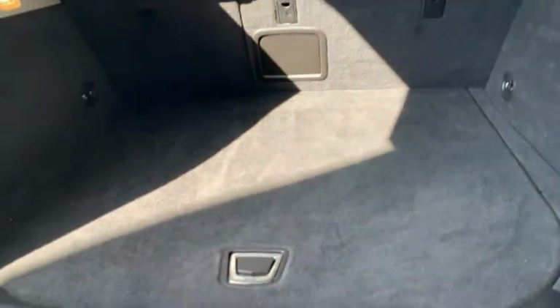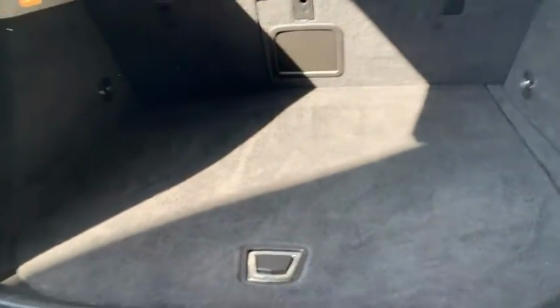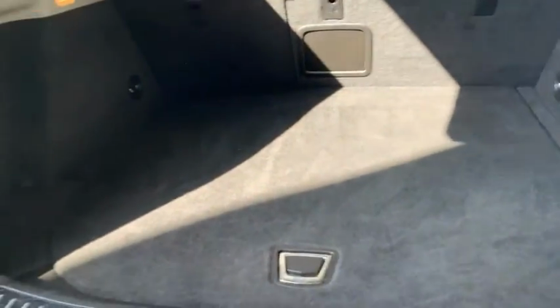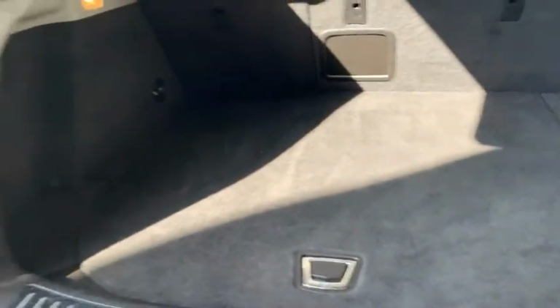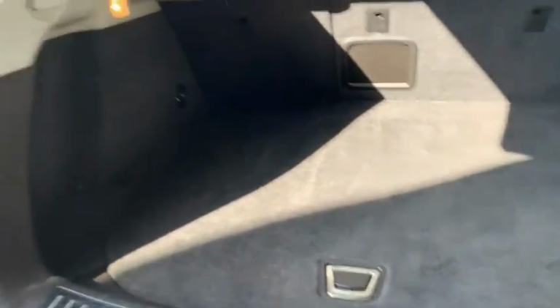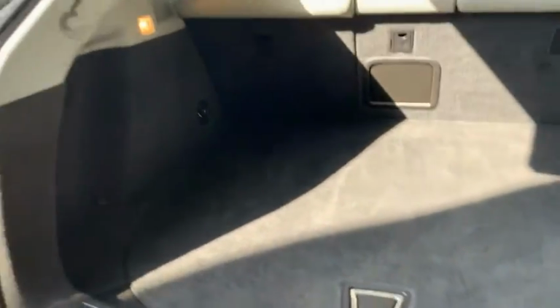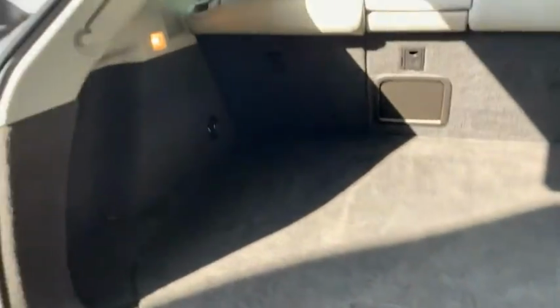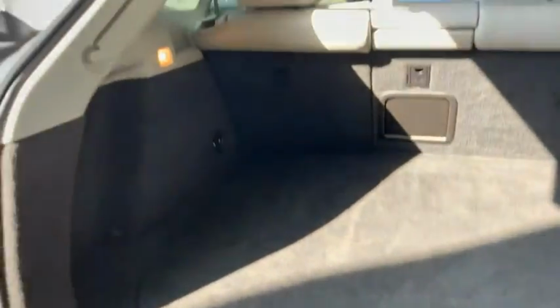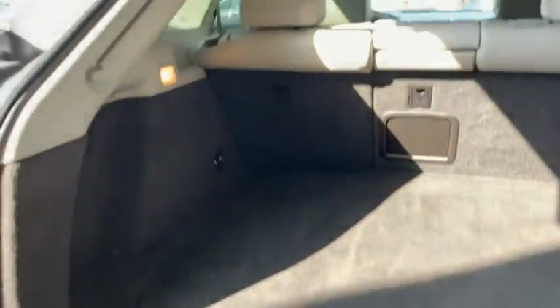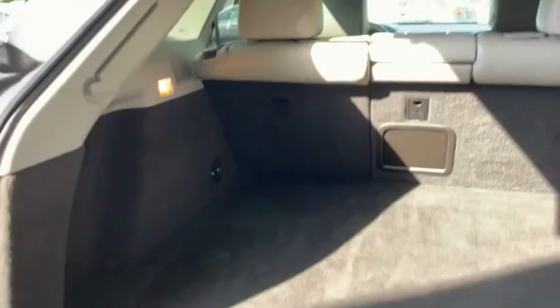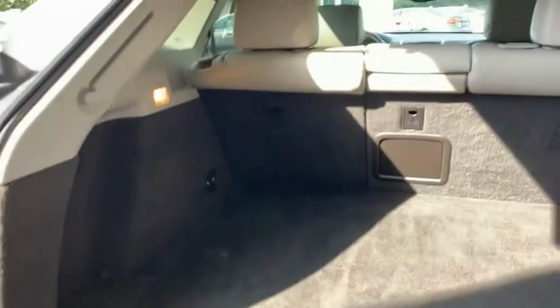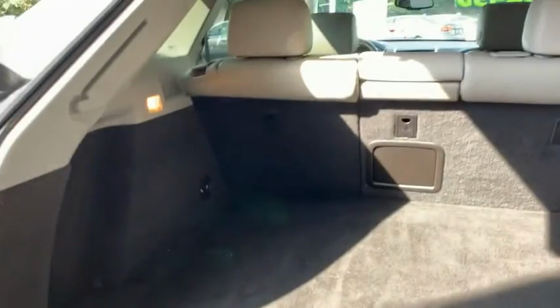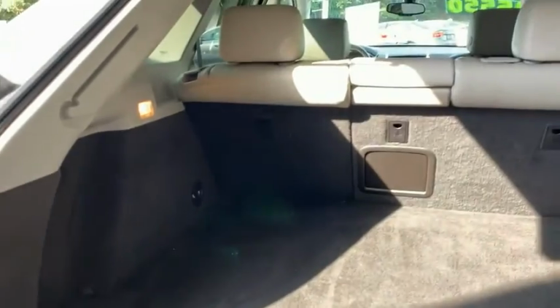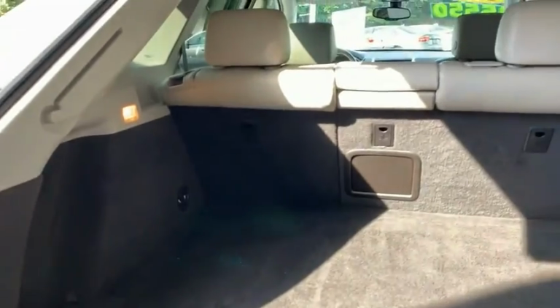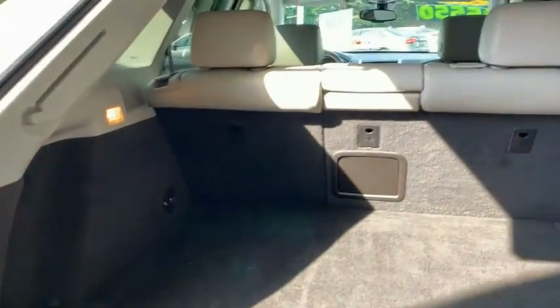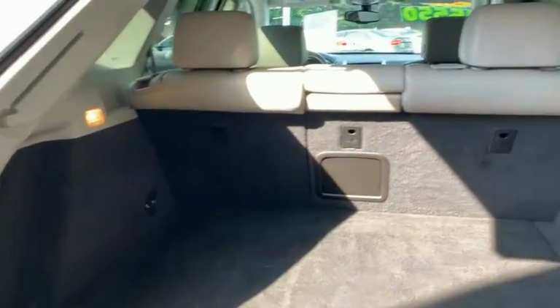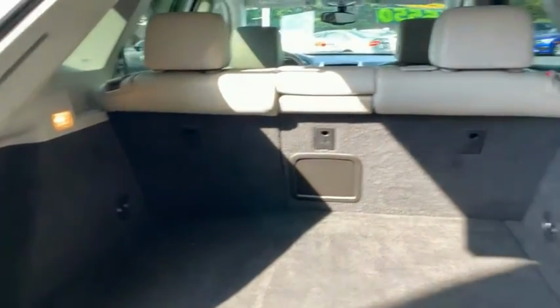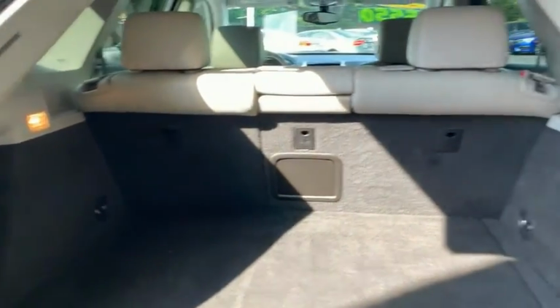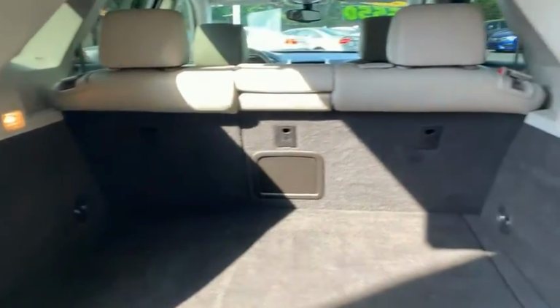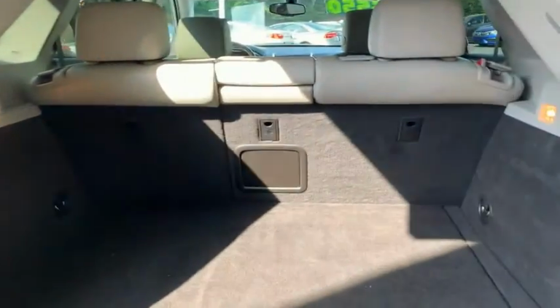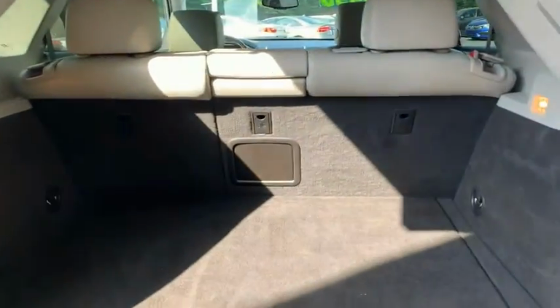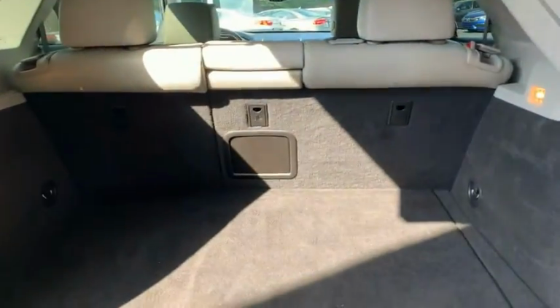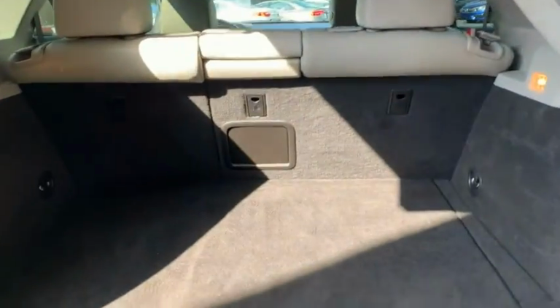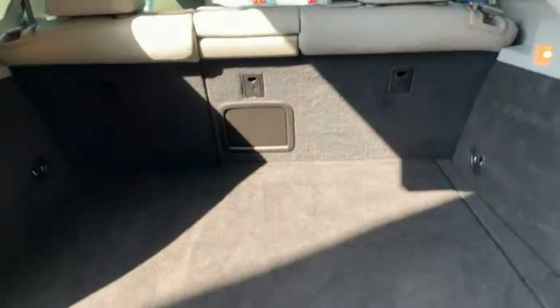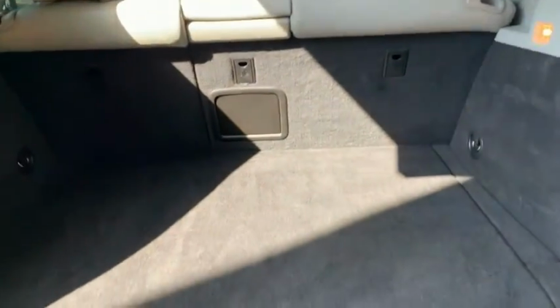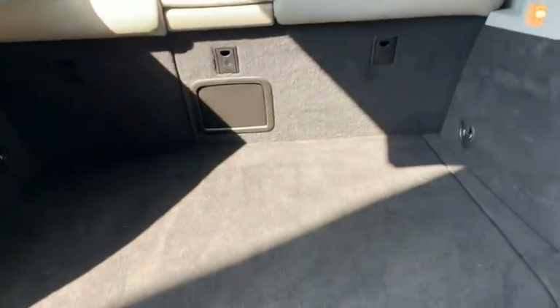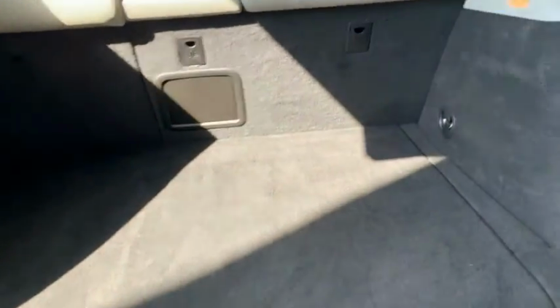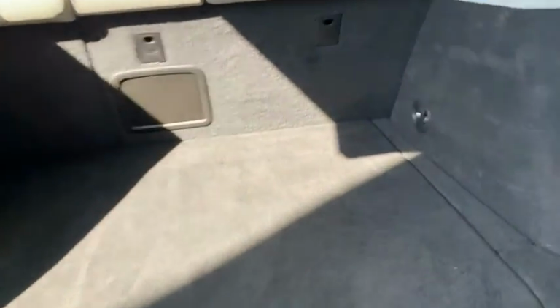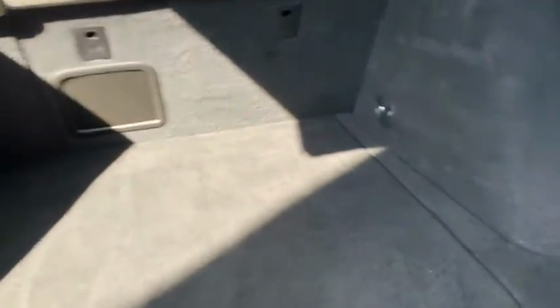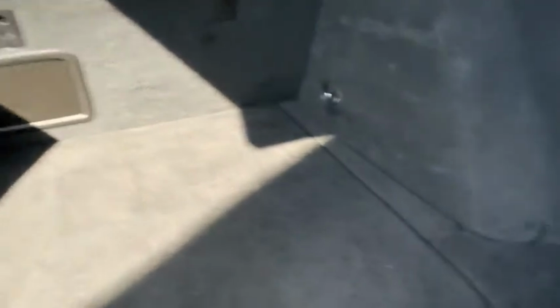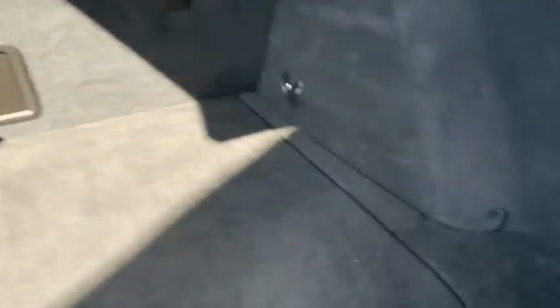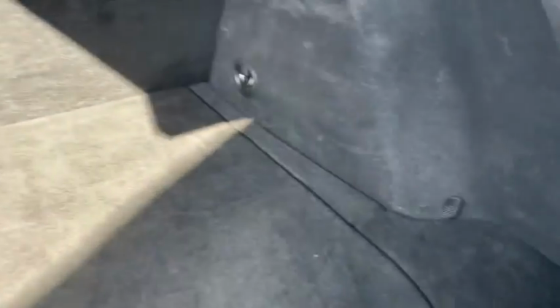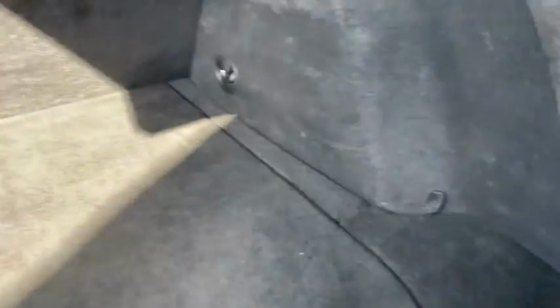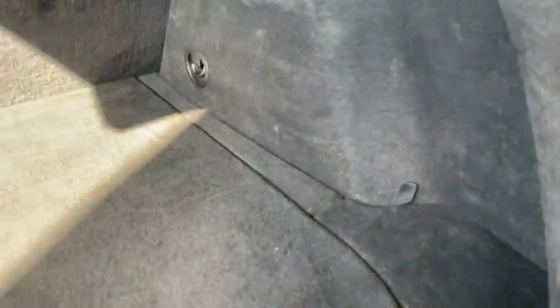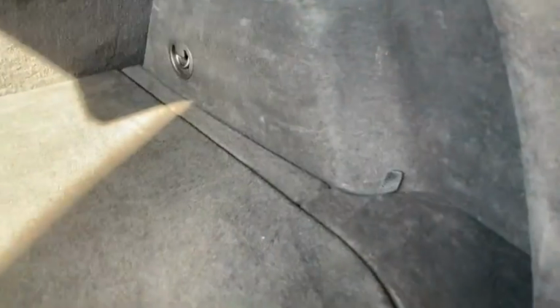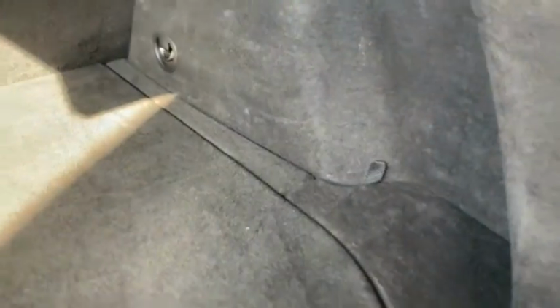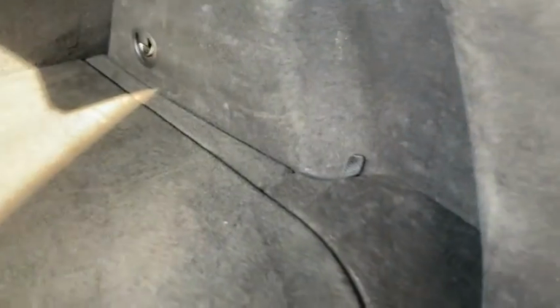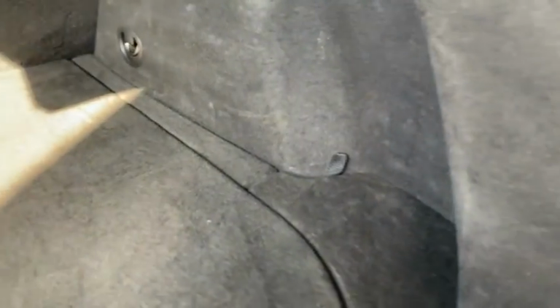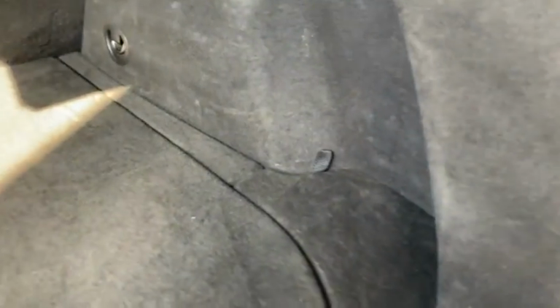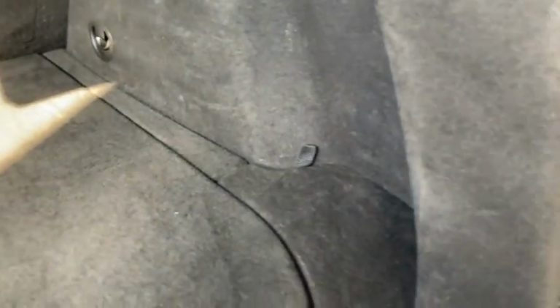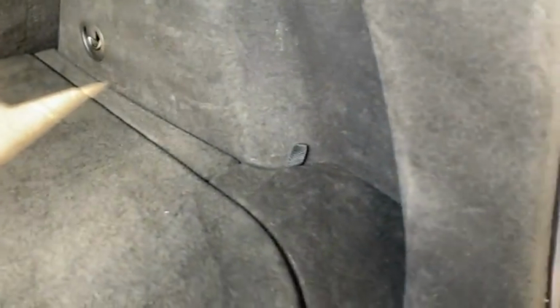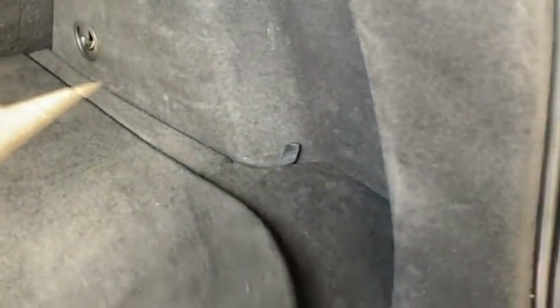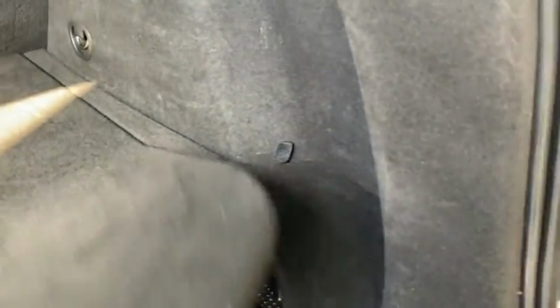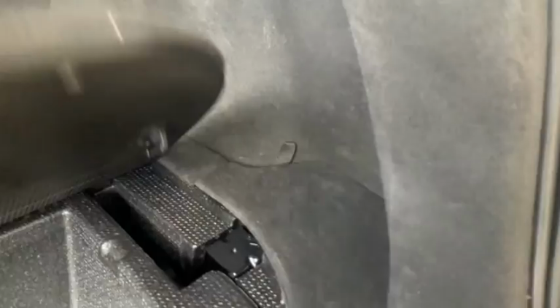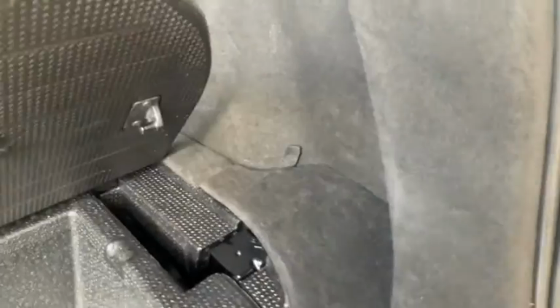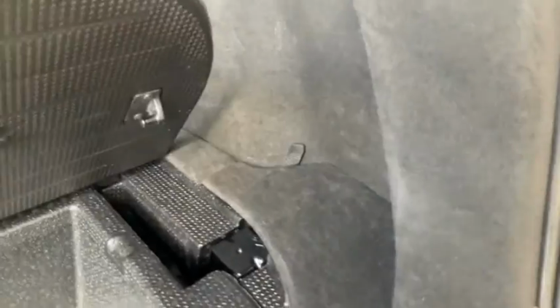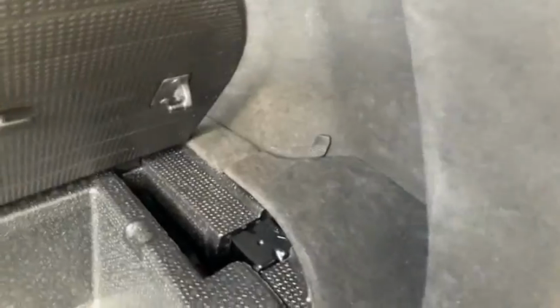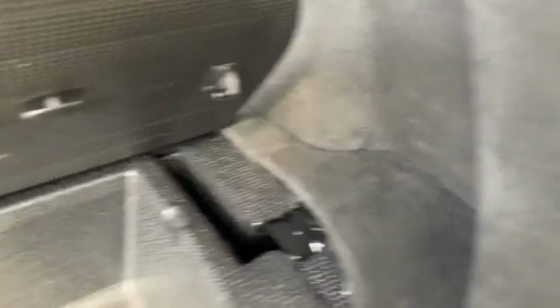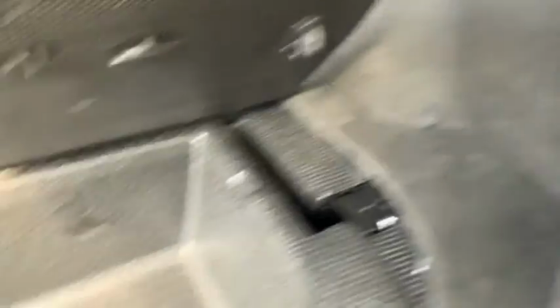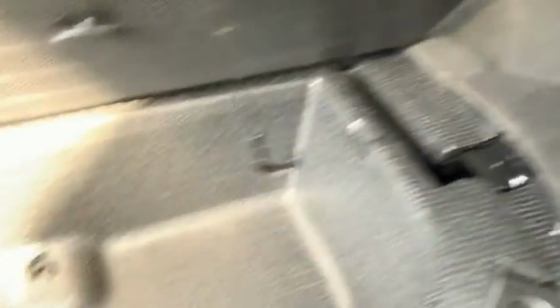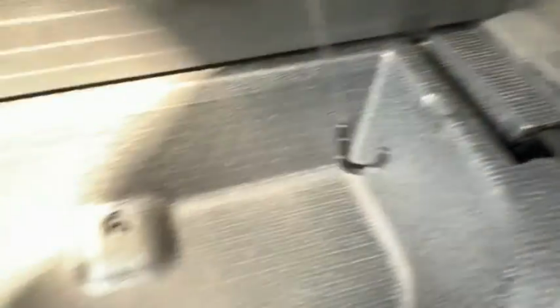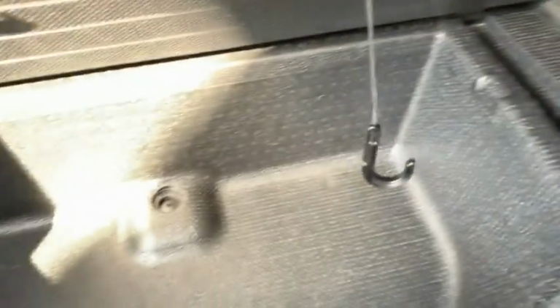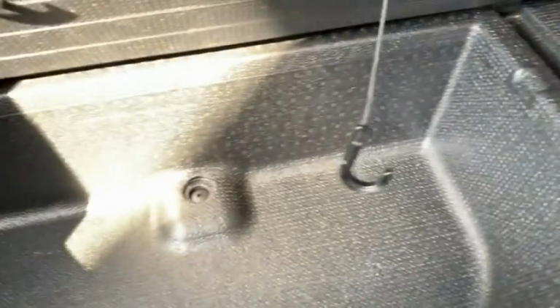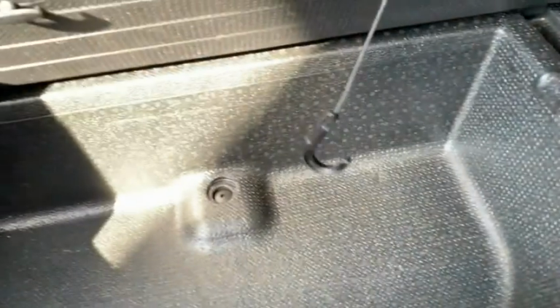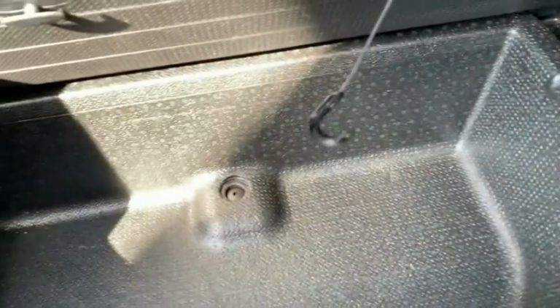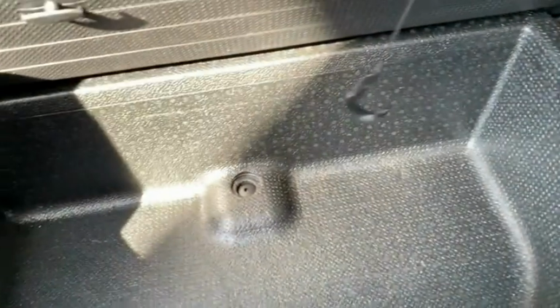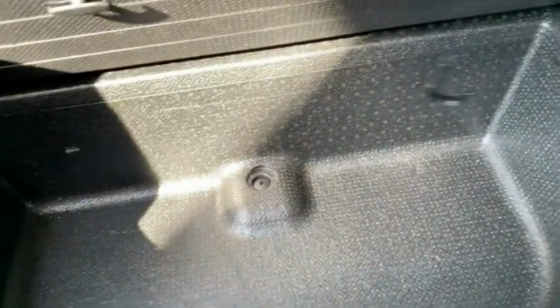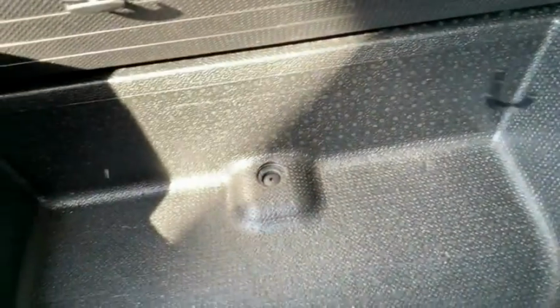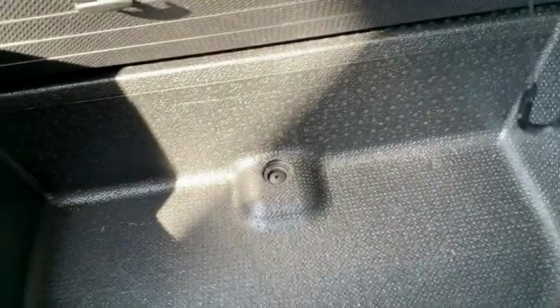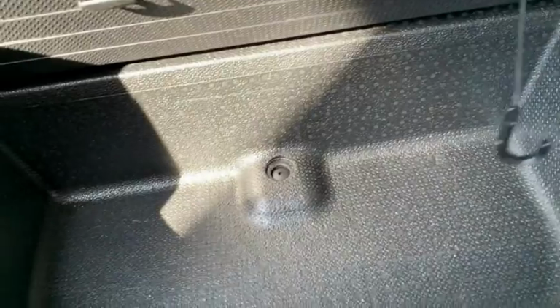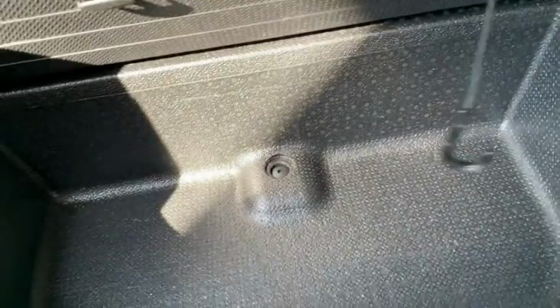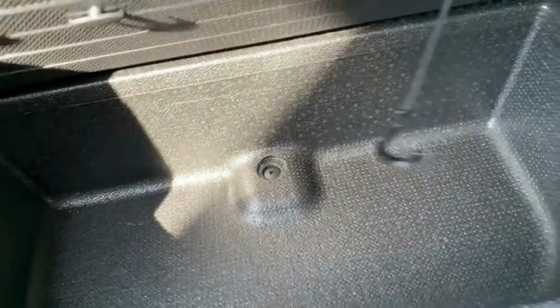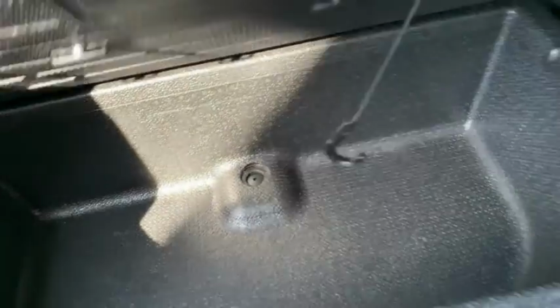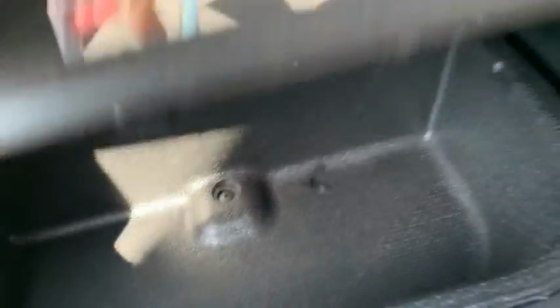It's got a very roomy storage area in the back with additional storage there as well.